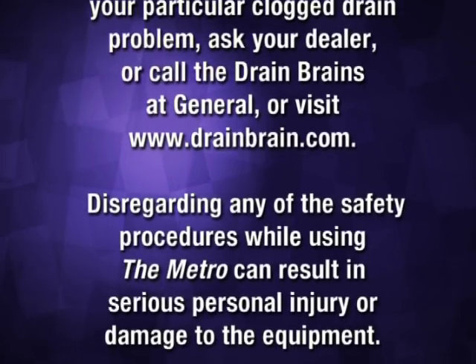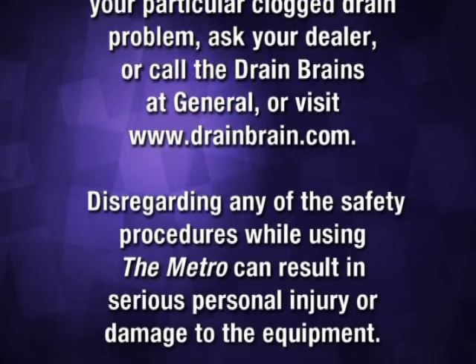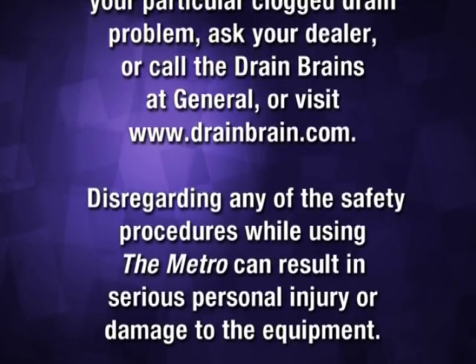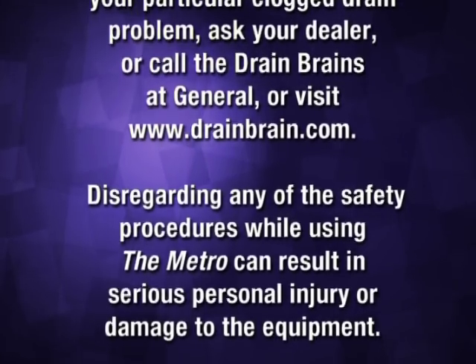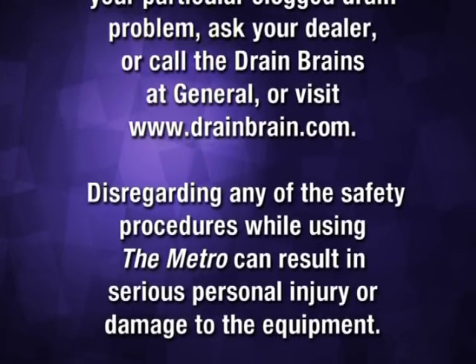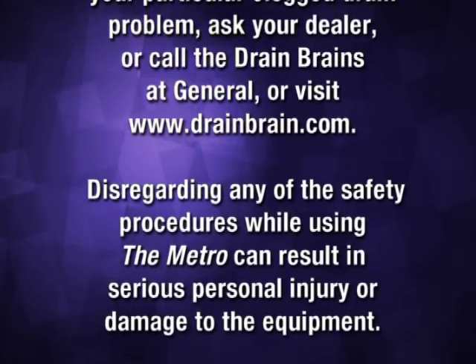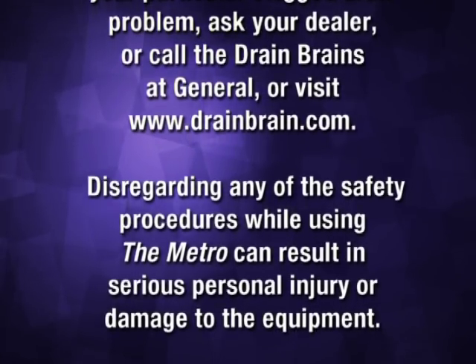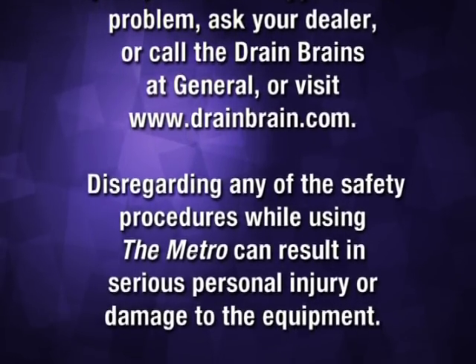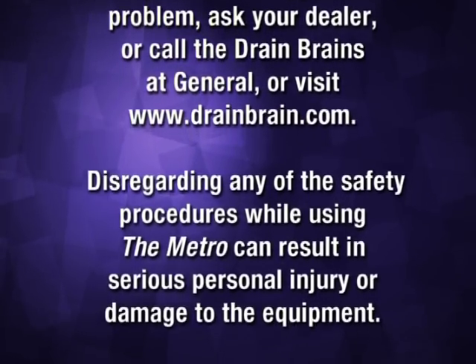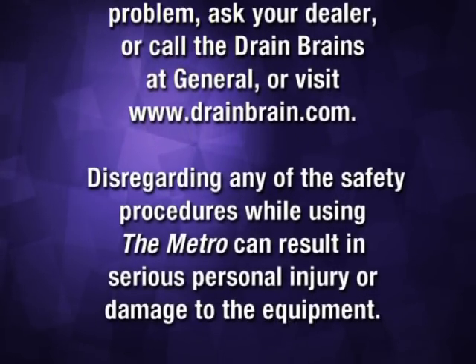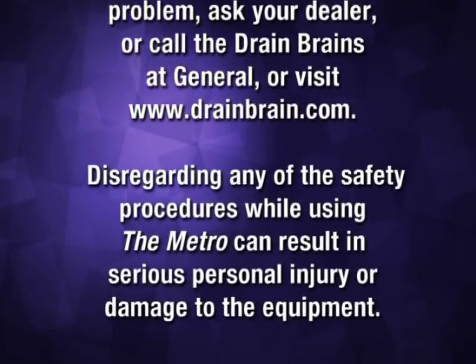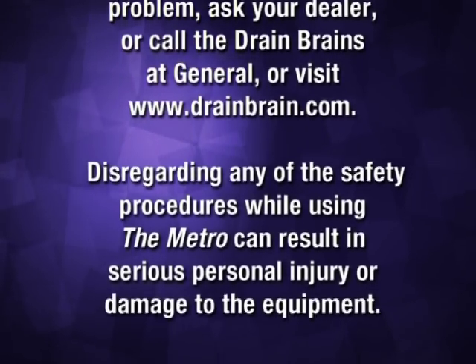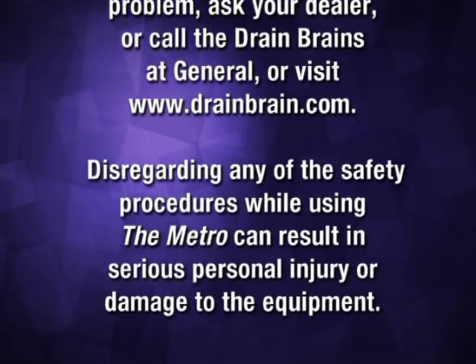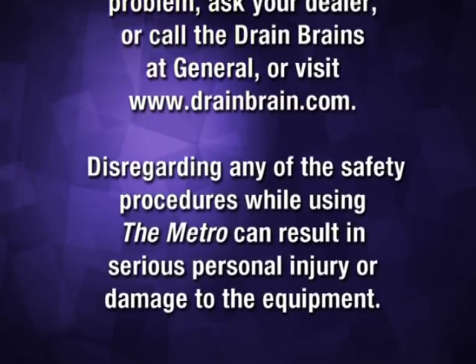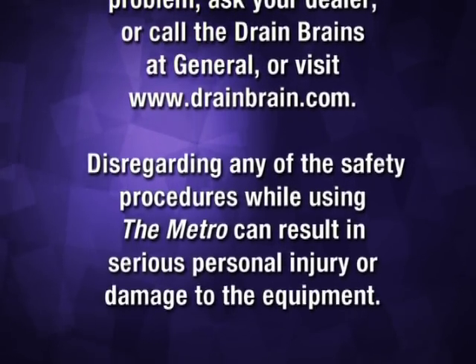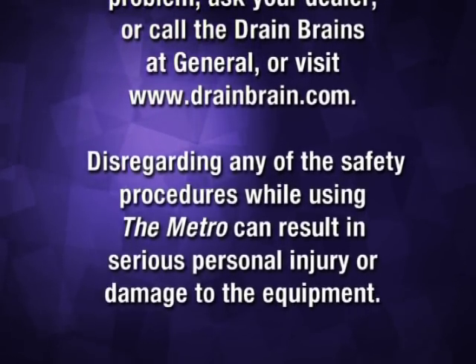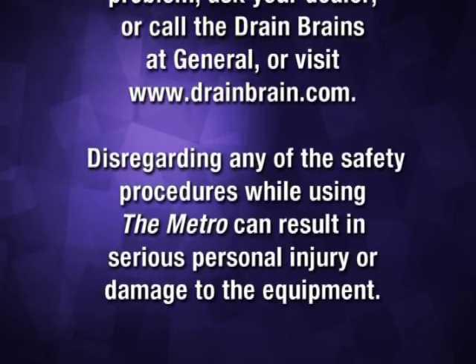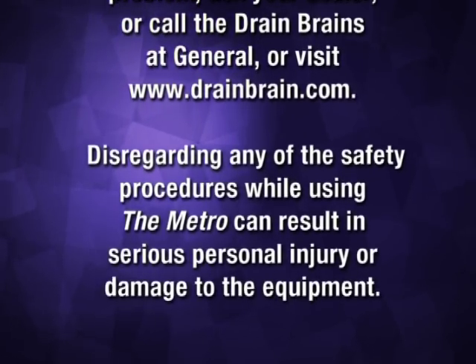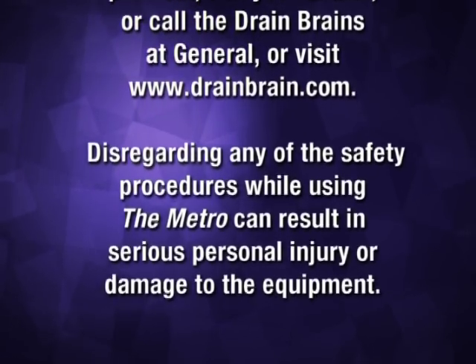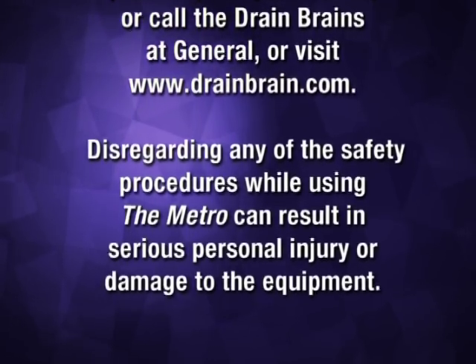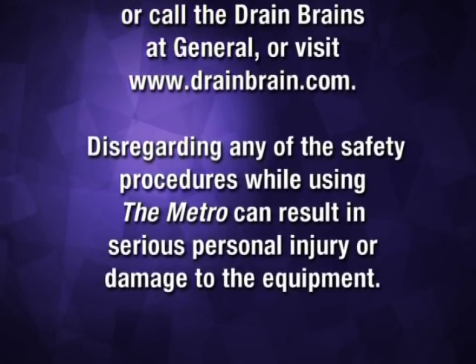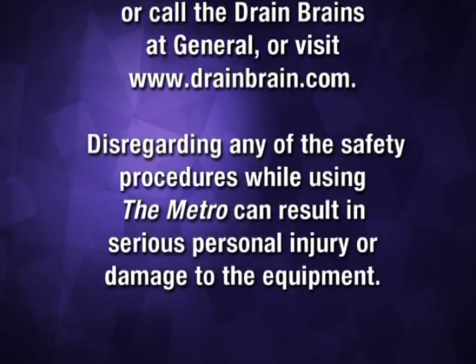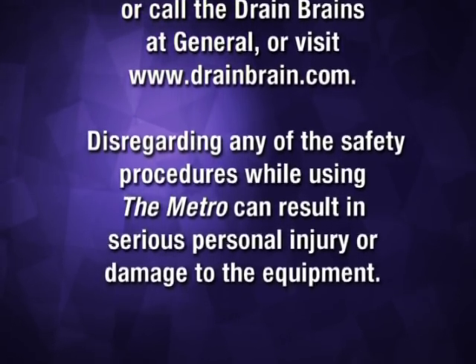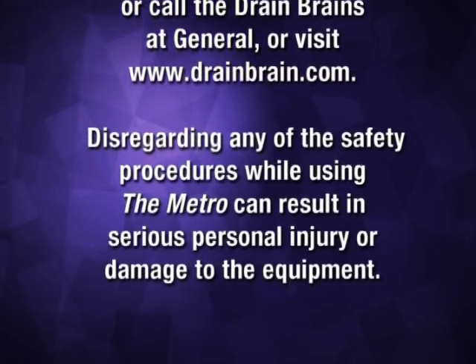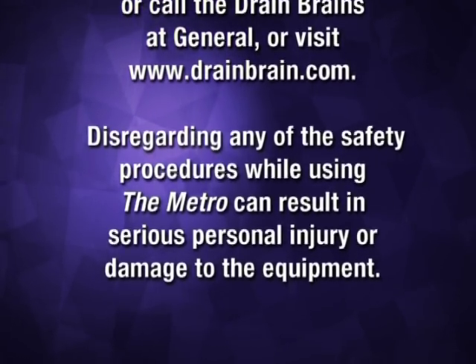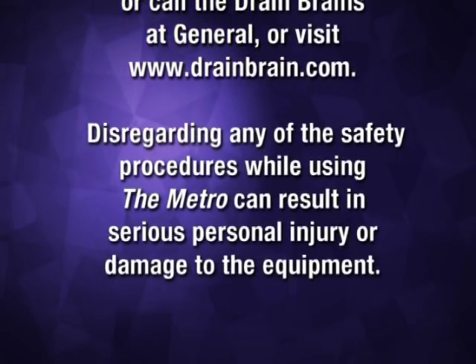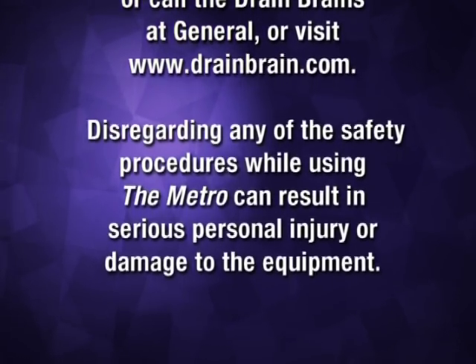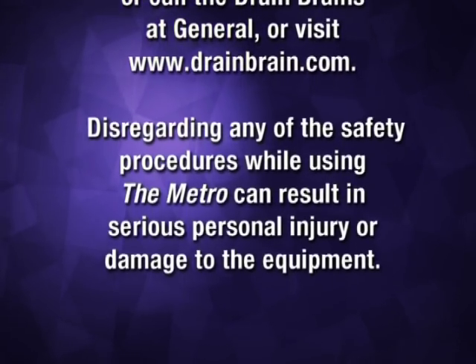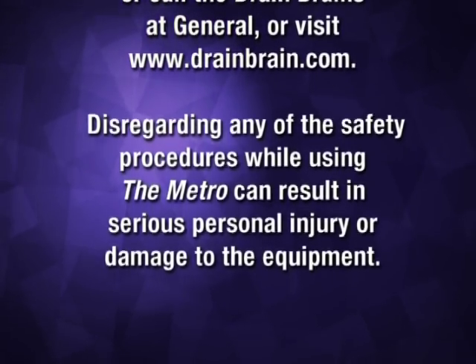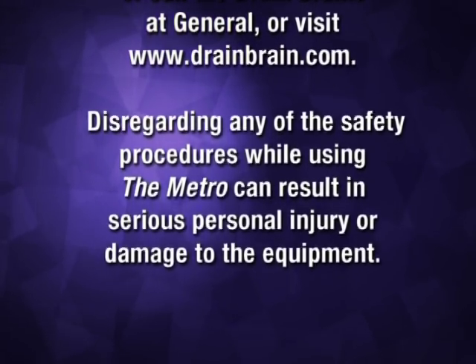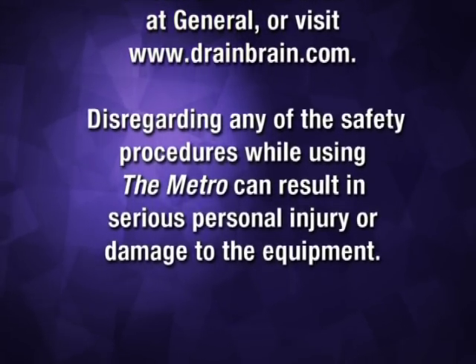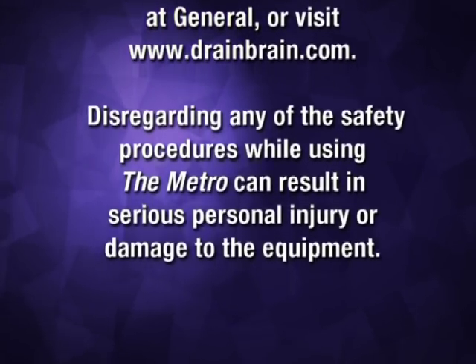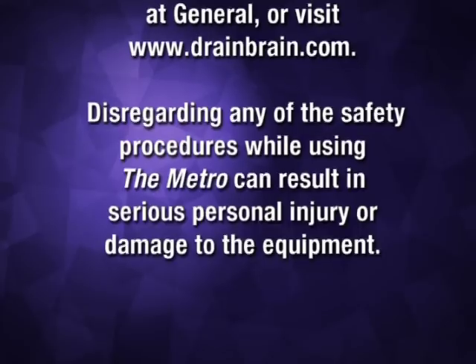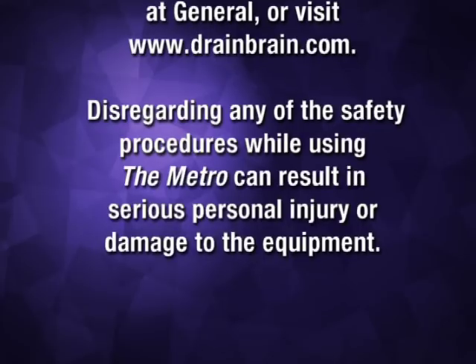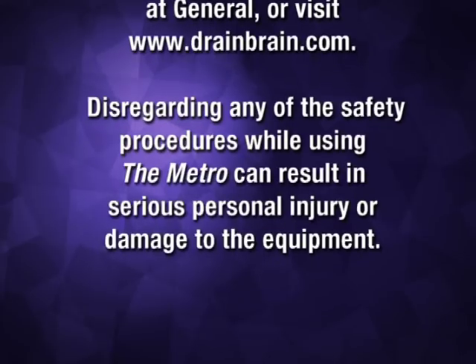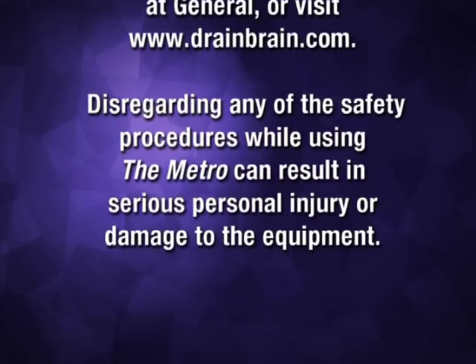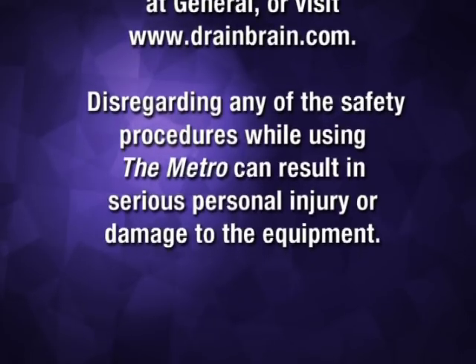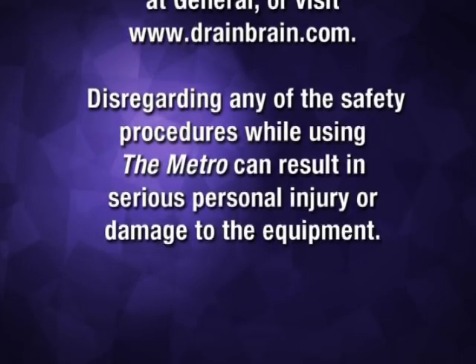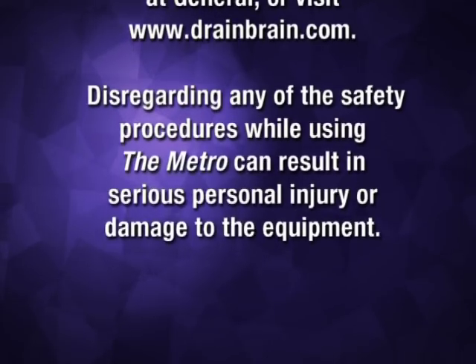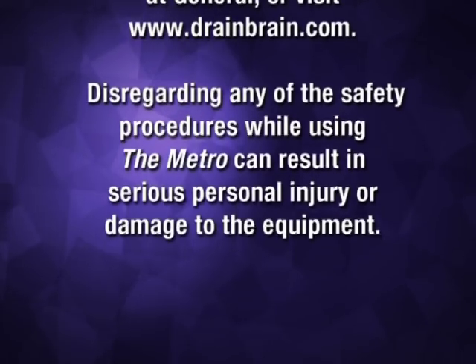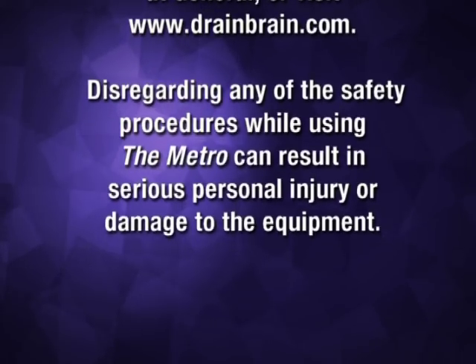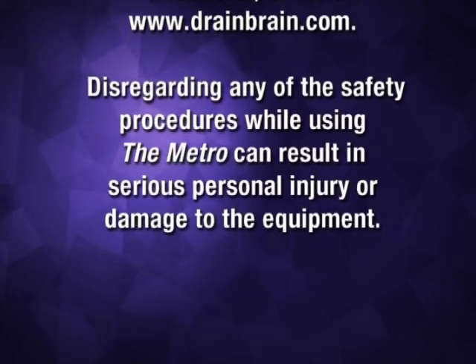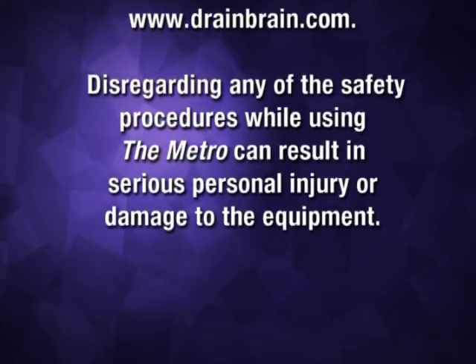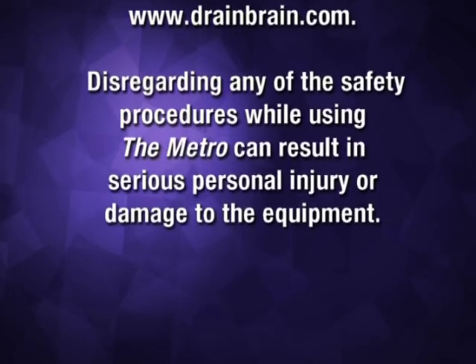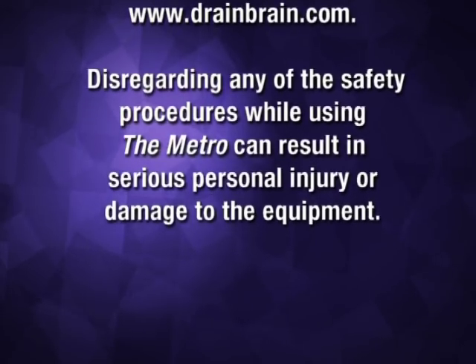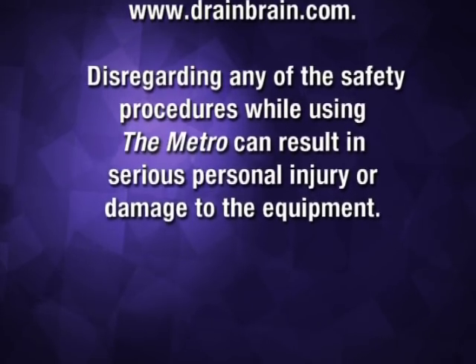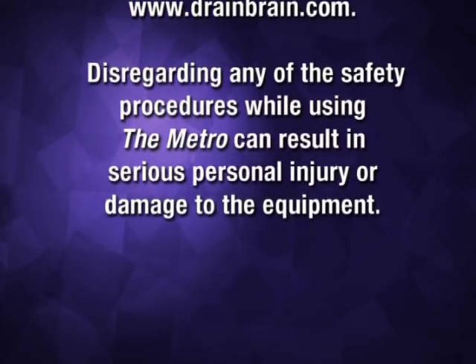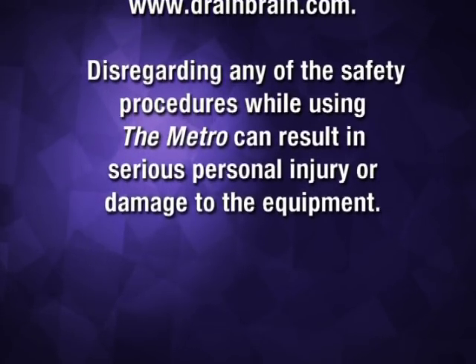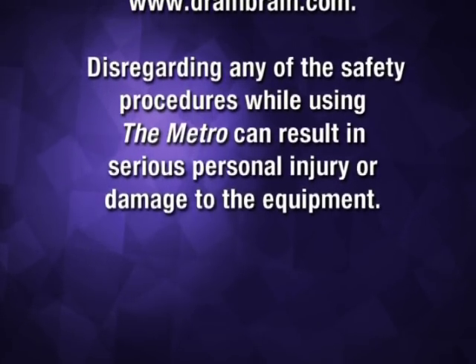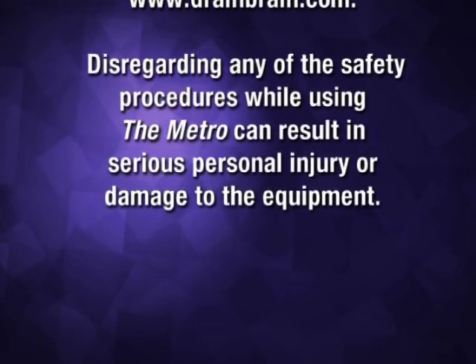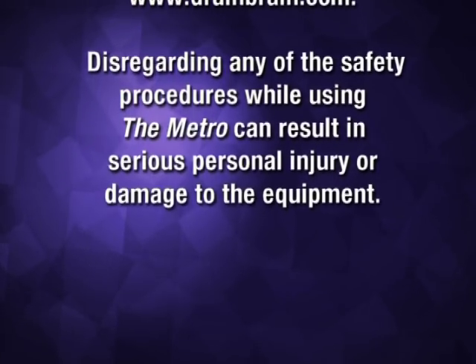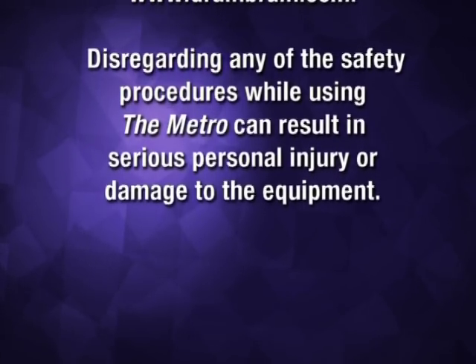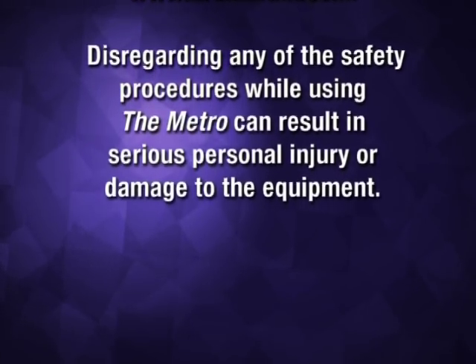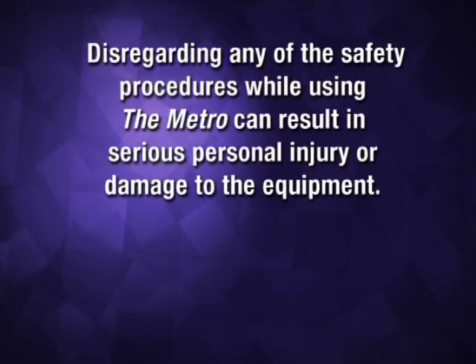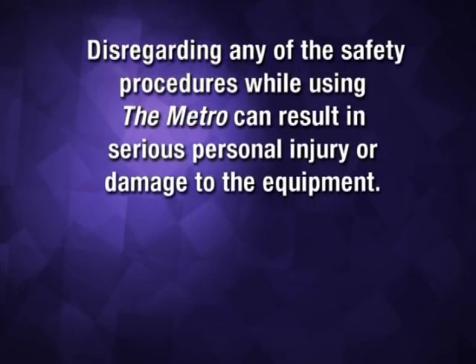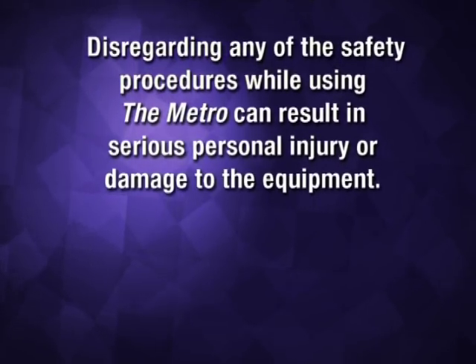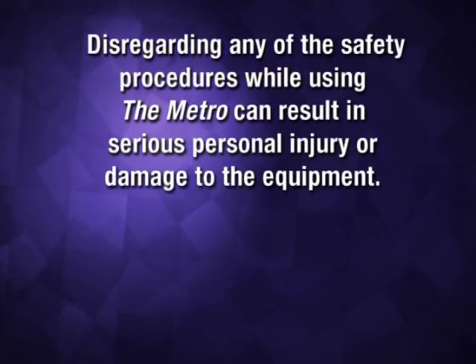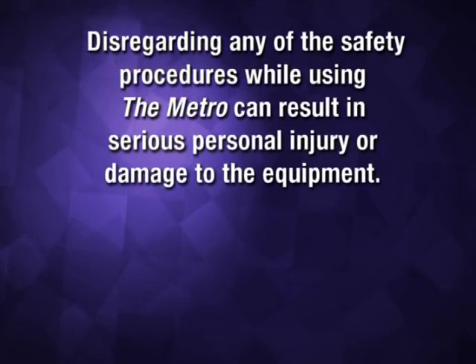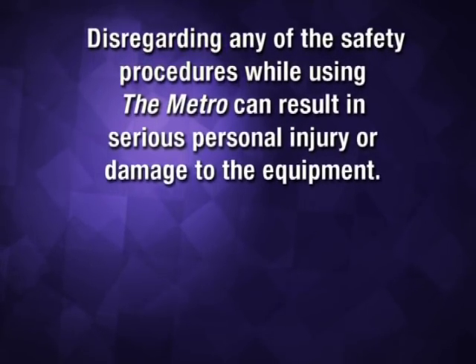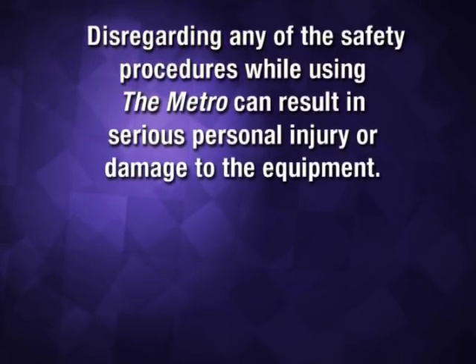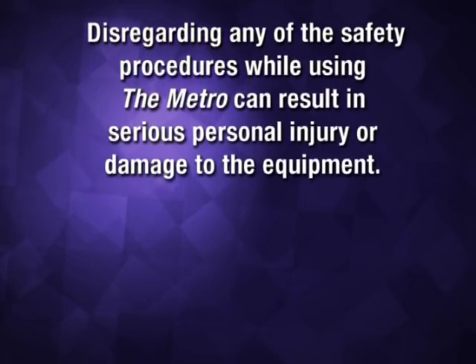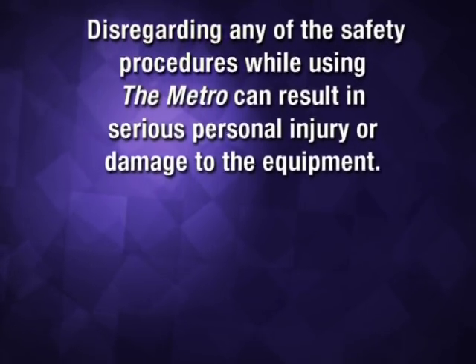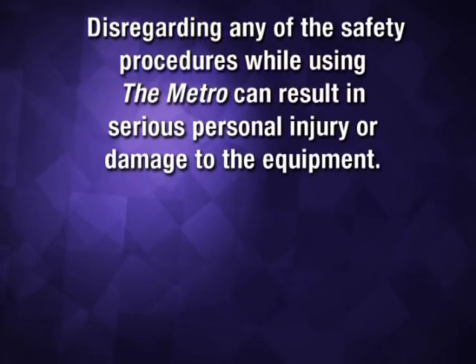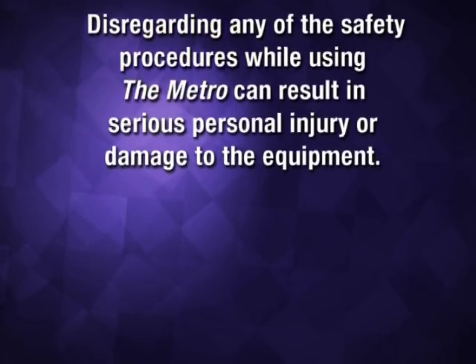Disregarding any of the safety procedures while using the Metro can result in serious personal injury or damage to the equipment.